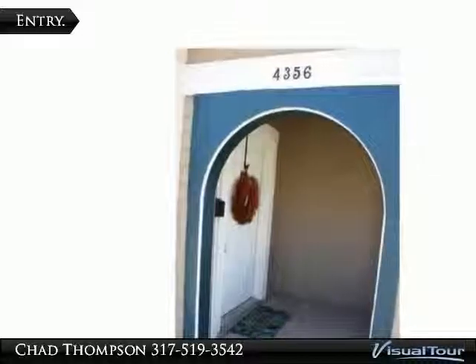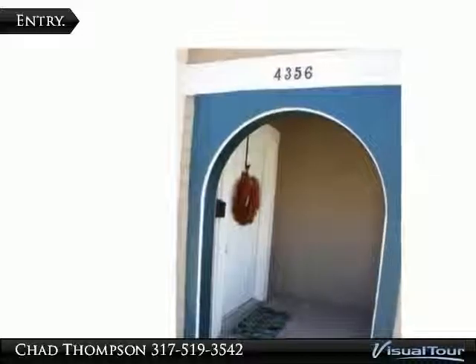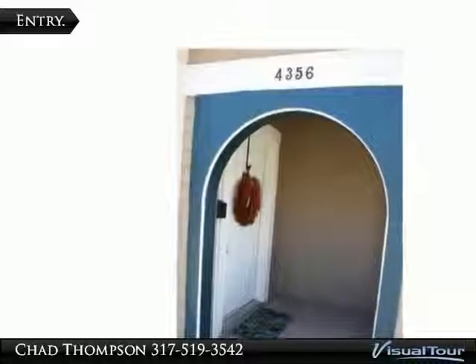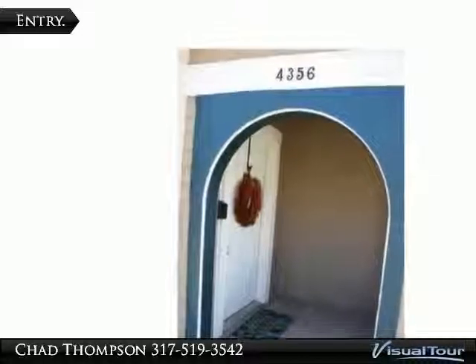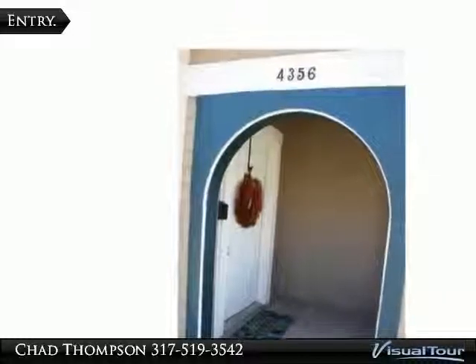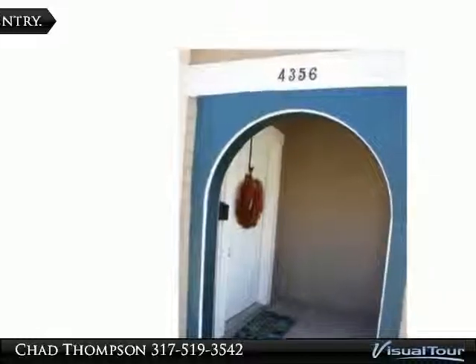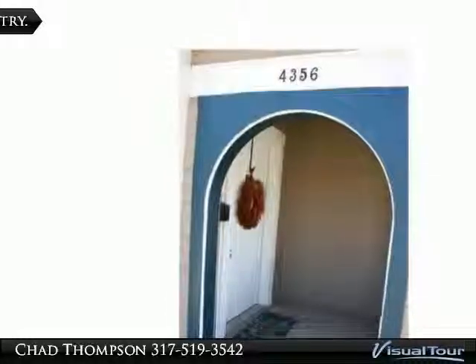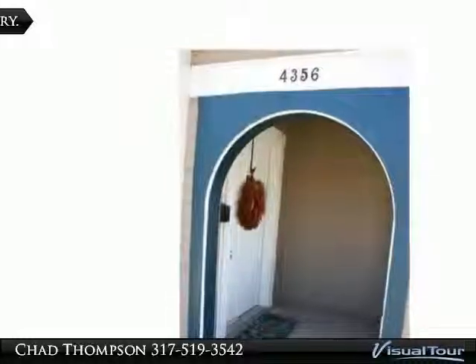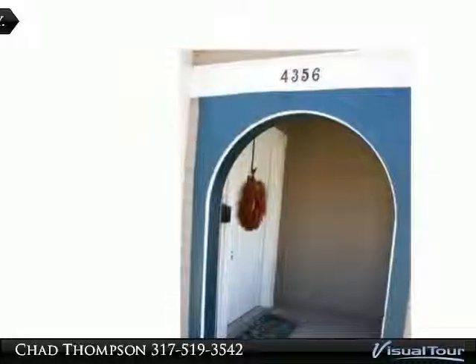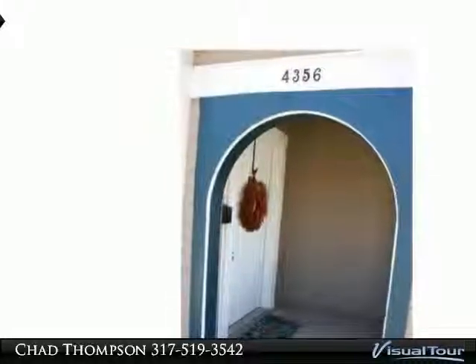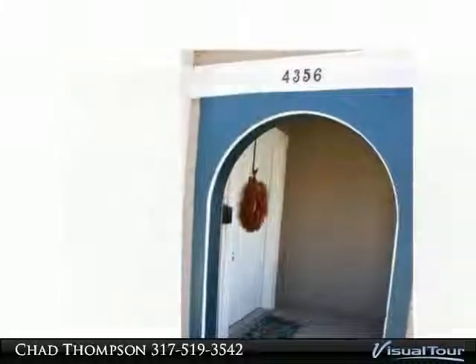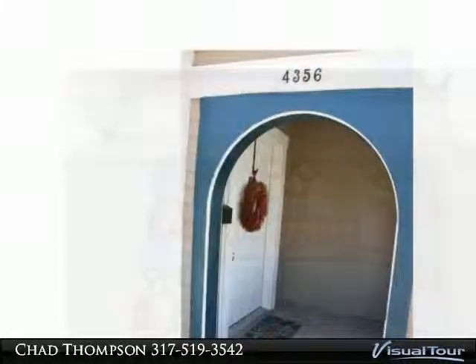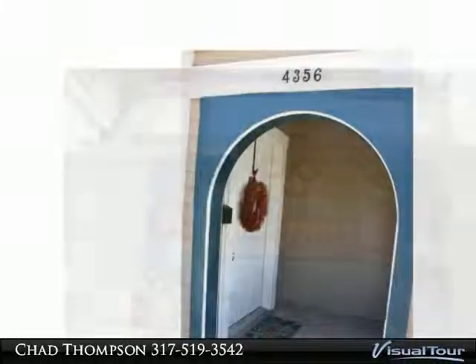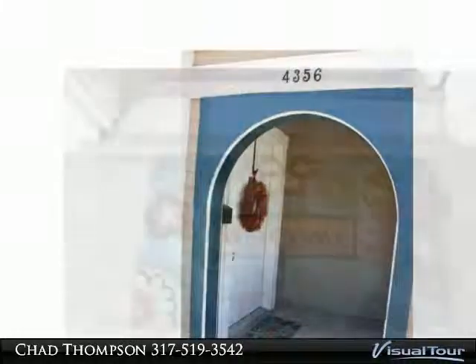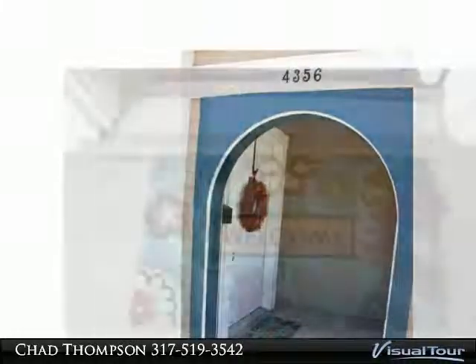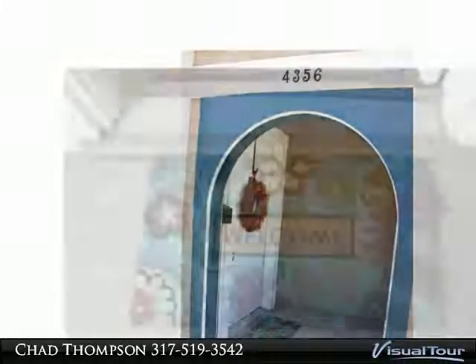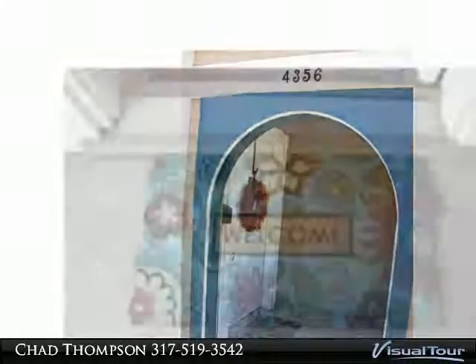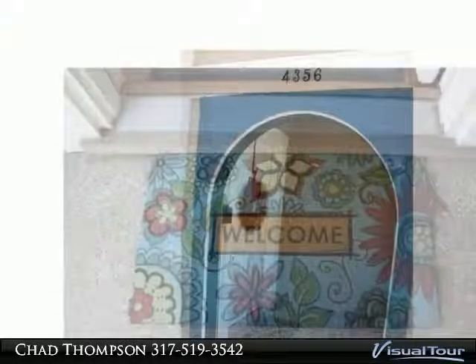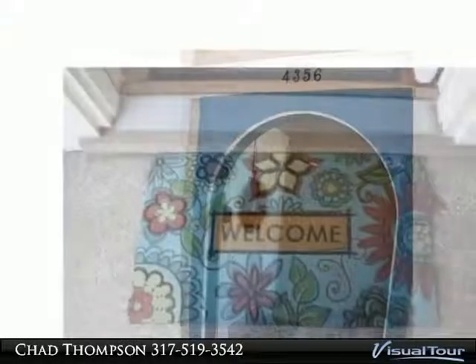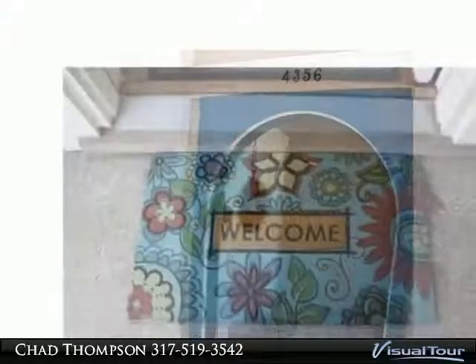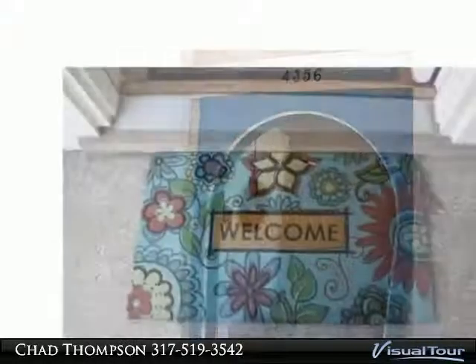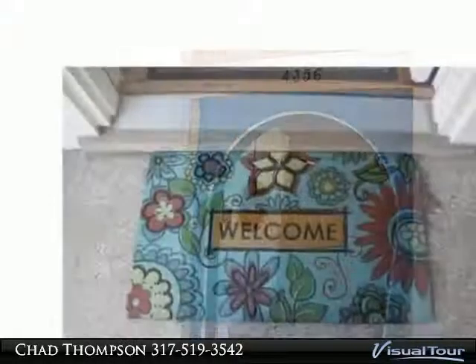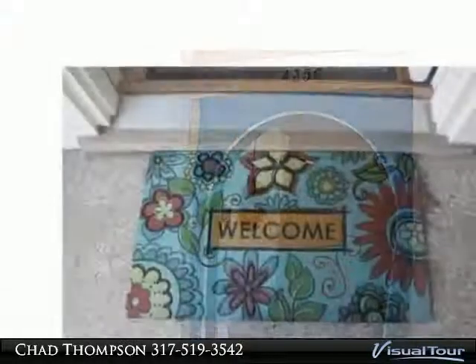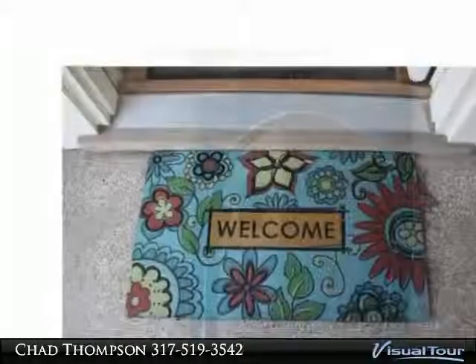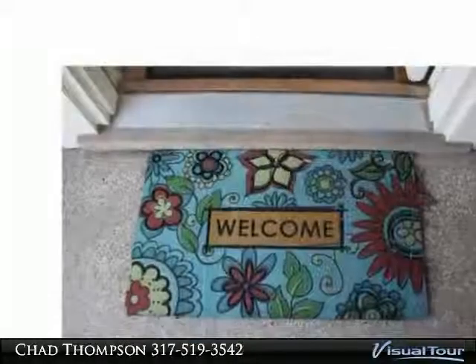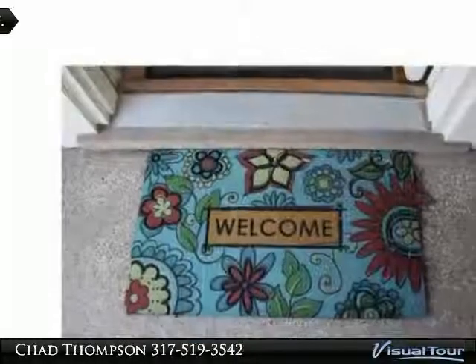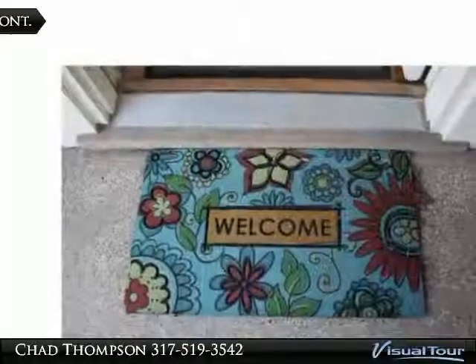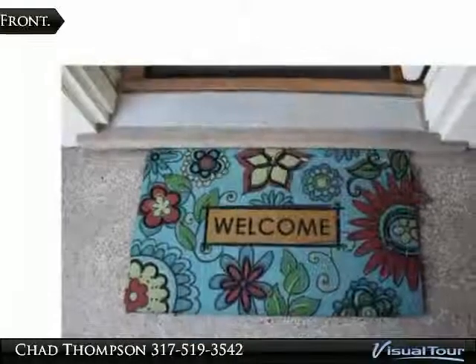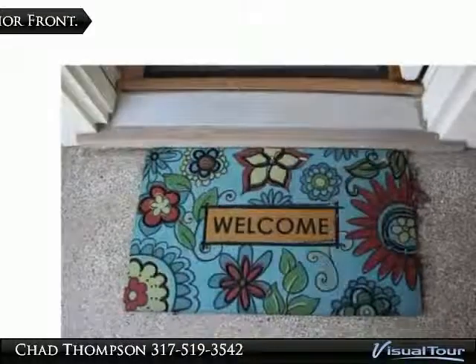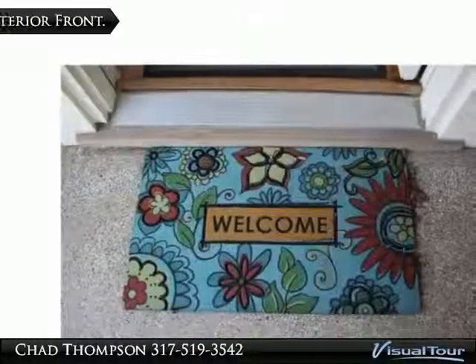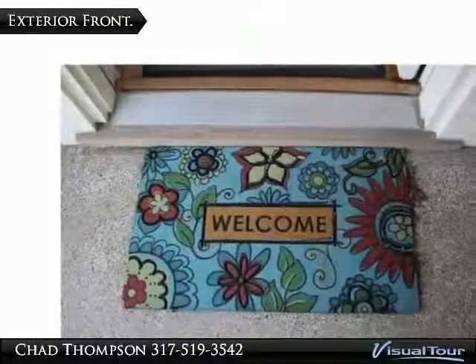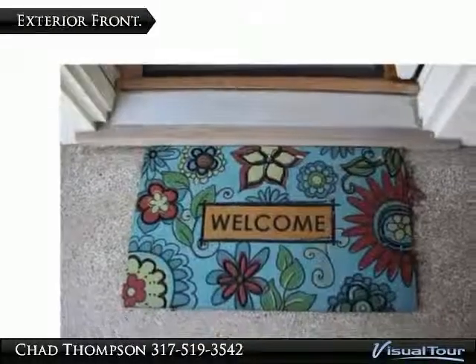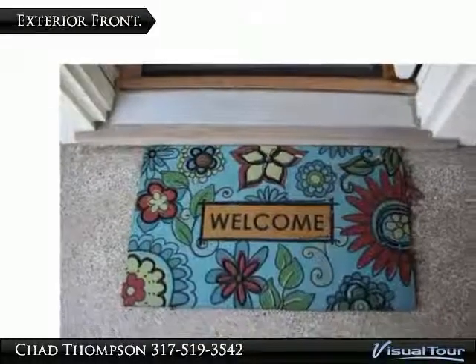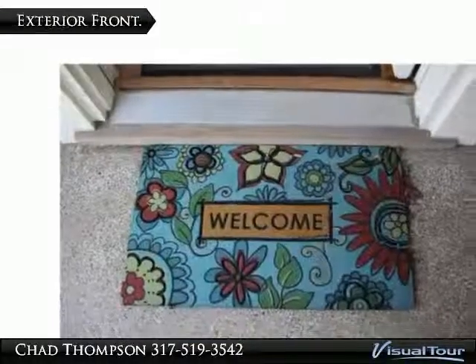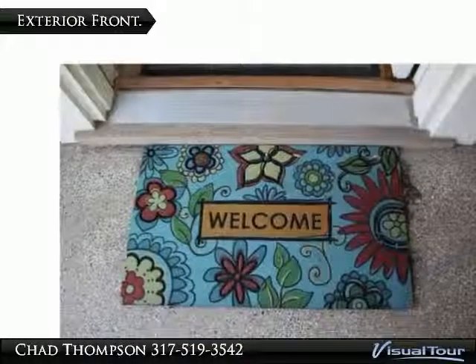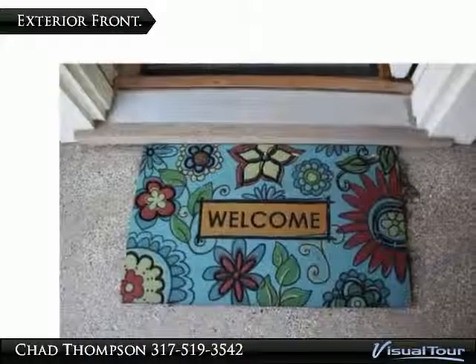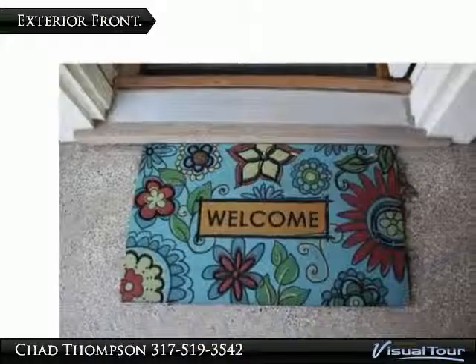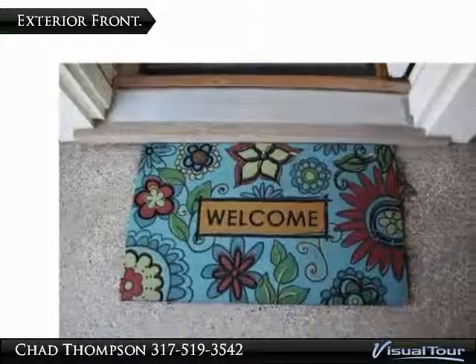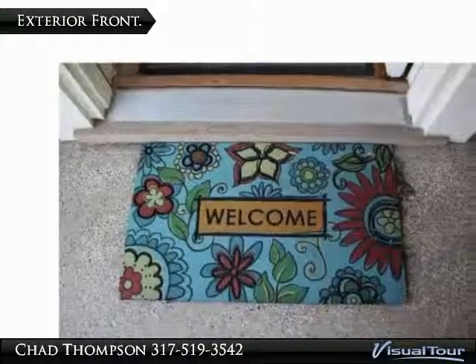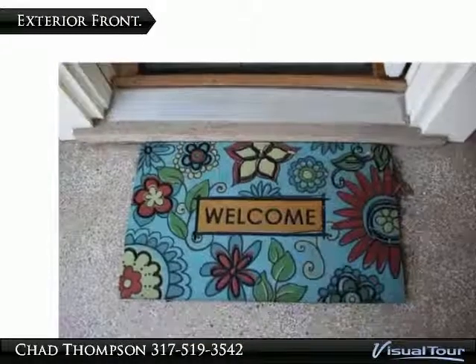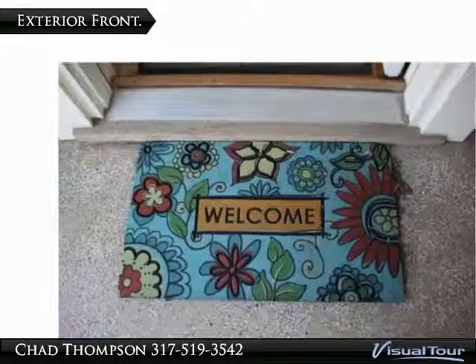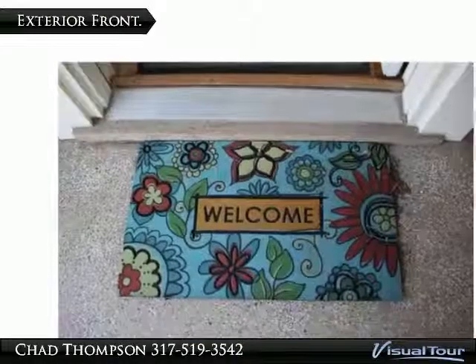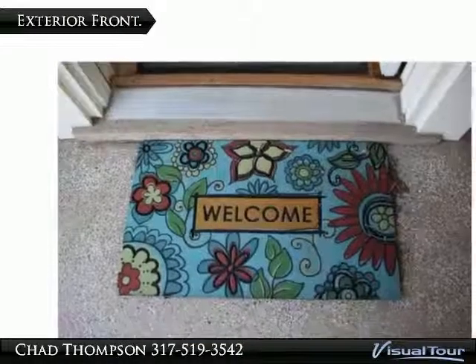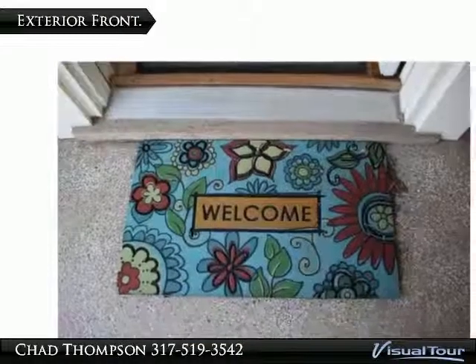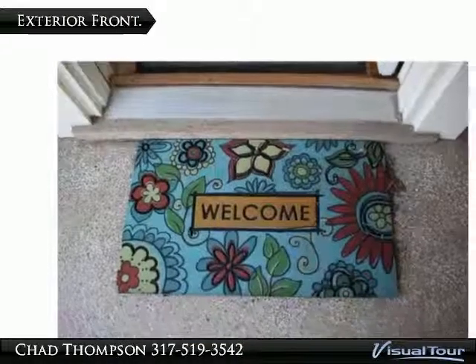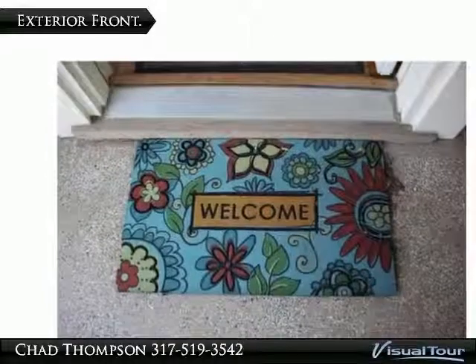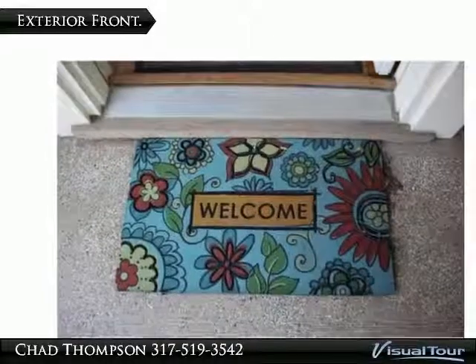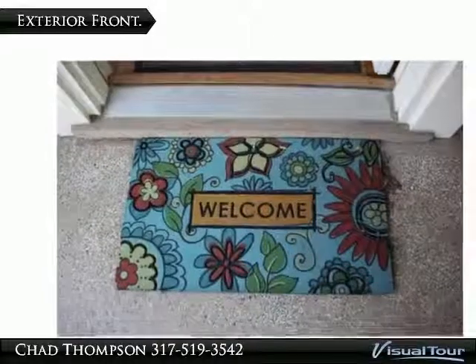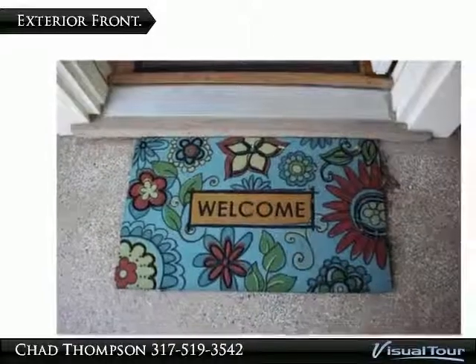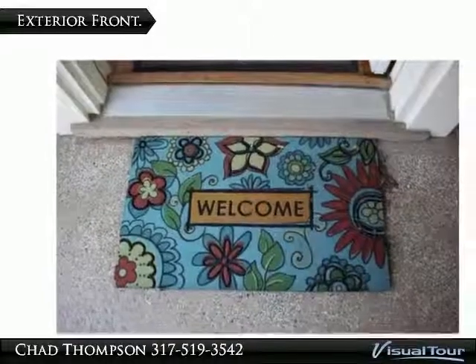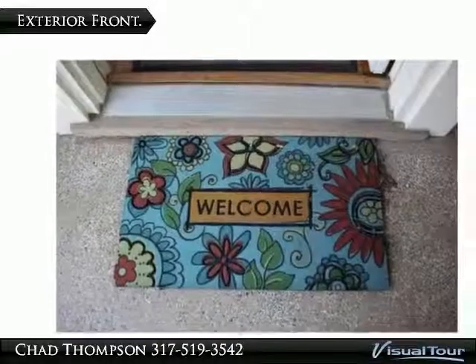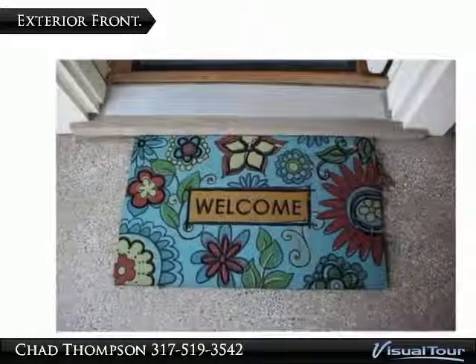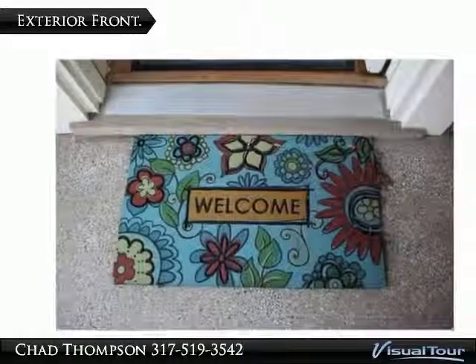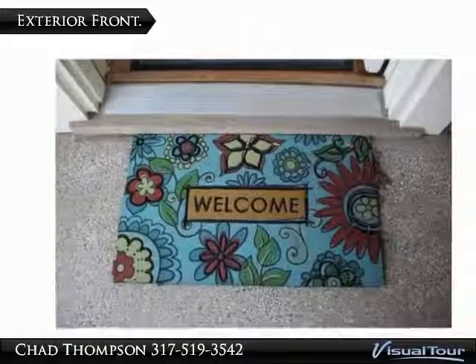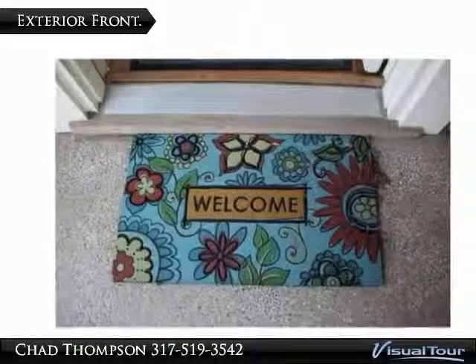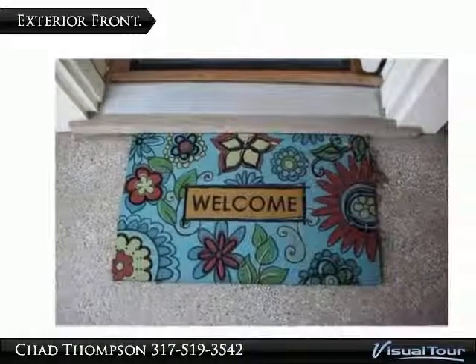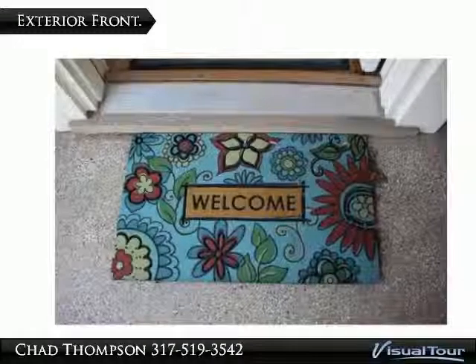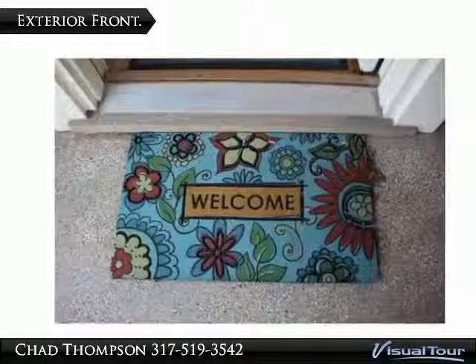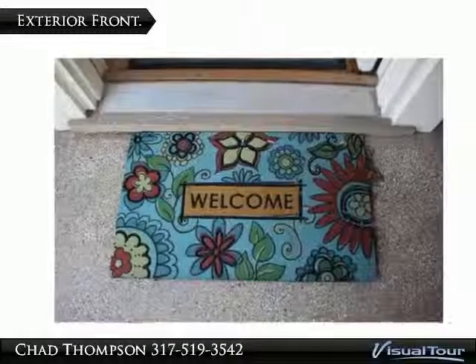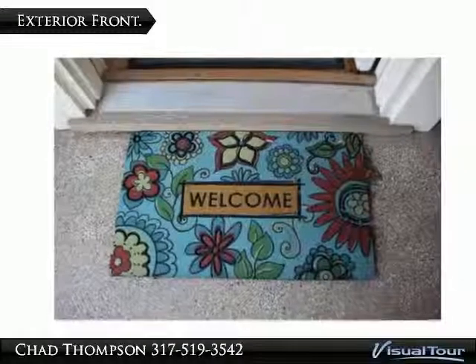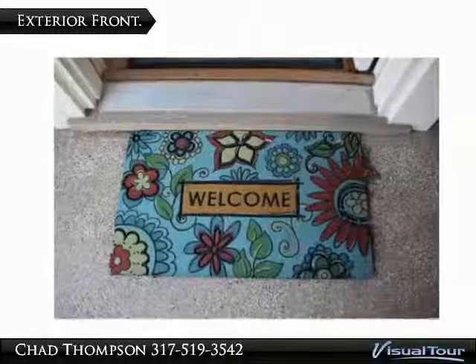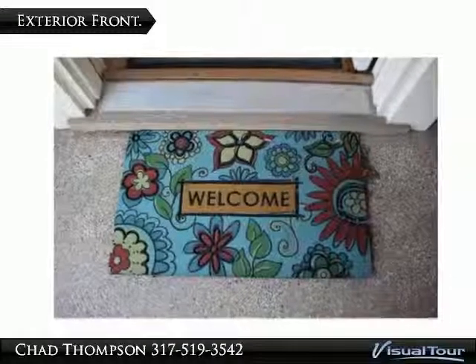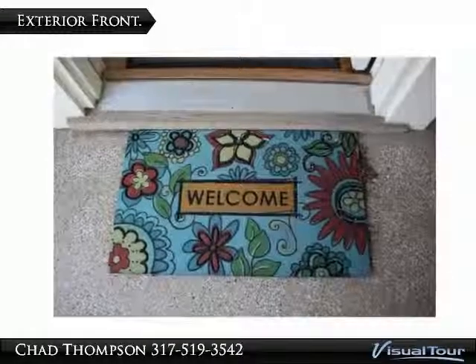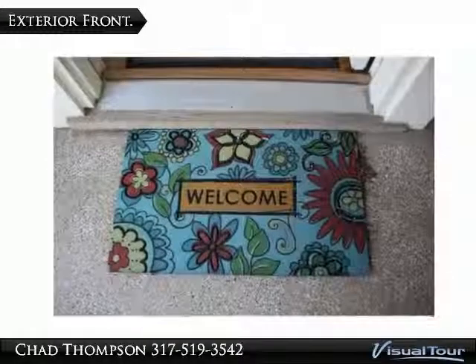Hardwood floors are found in the living room, dining room, and both bedrooms. Beautiful arched doorways open up the living space.